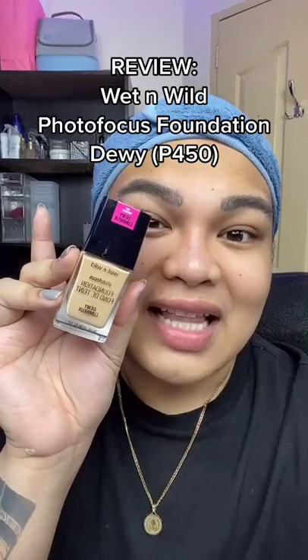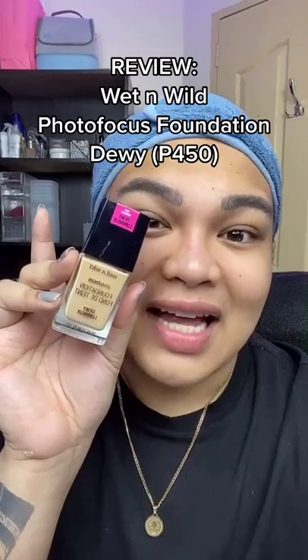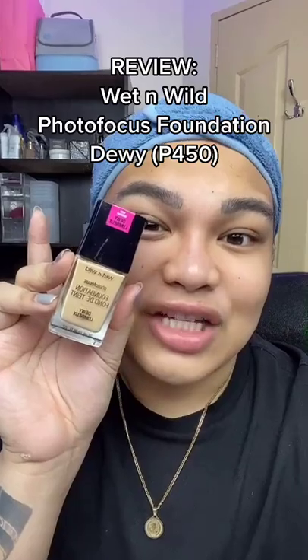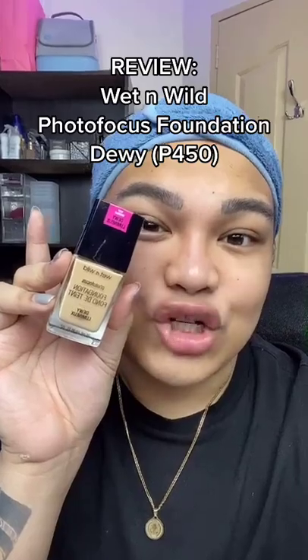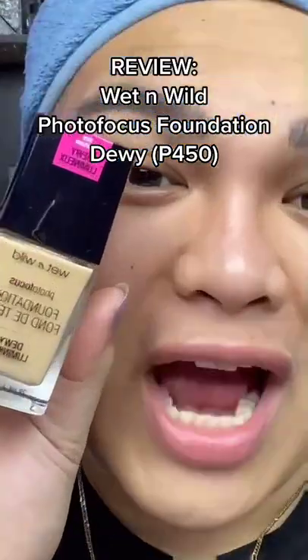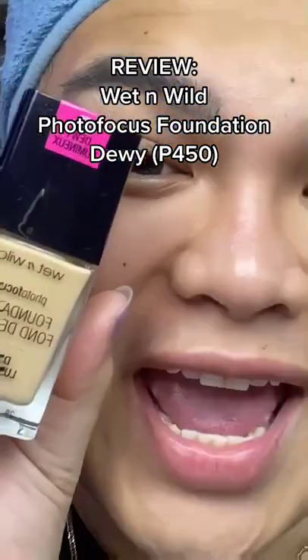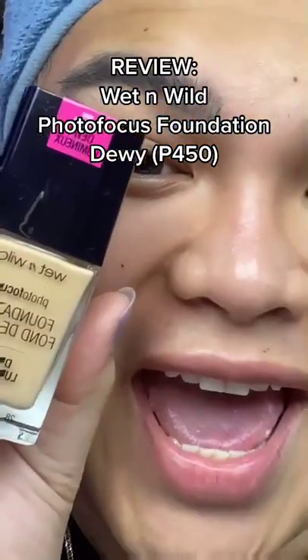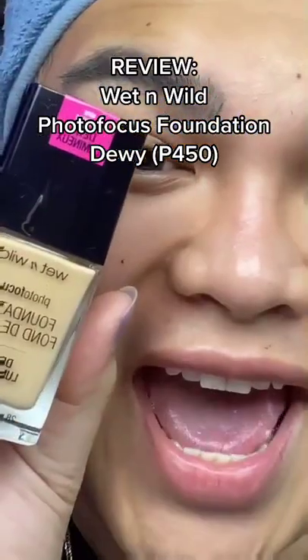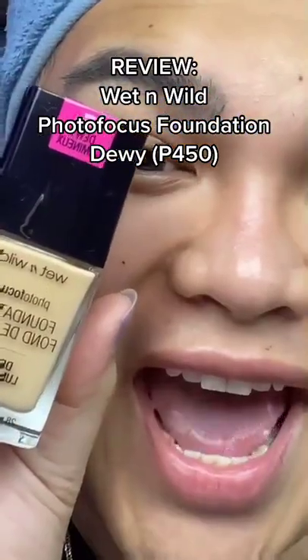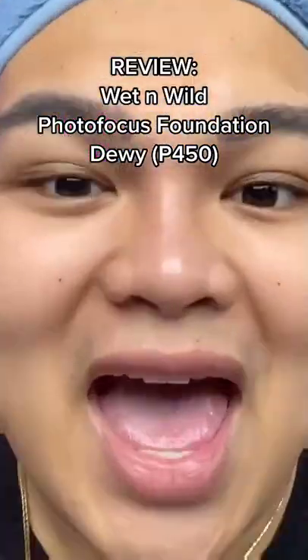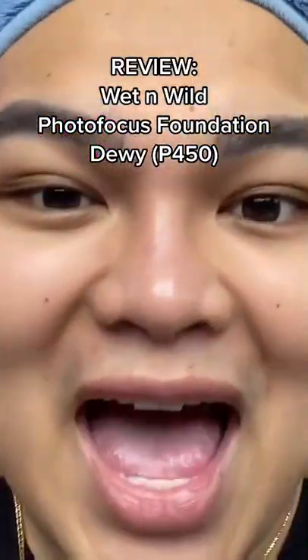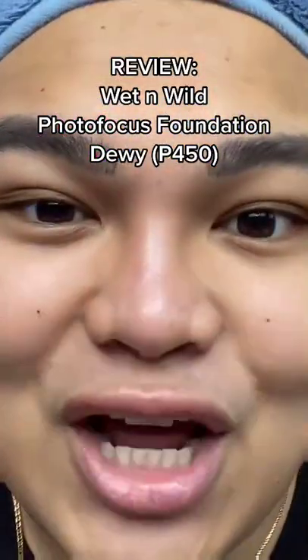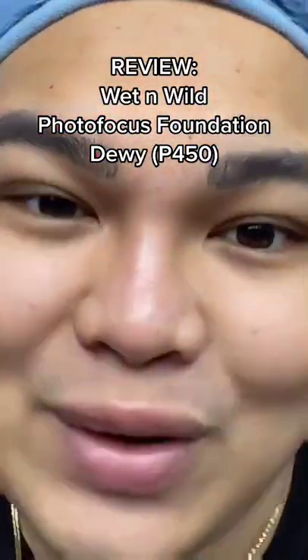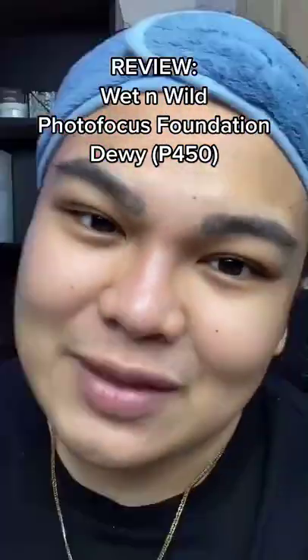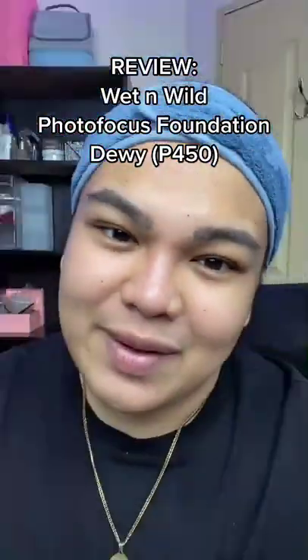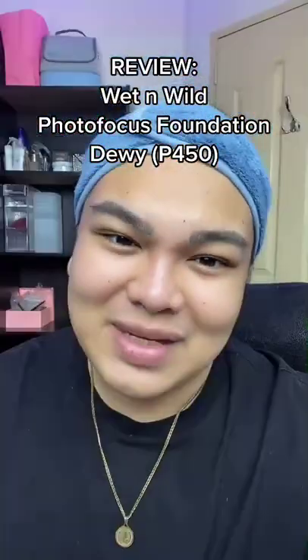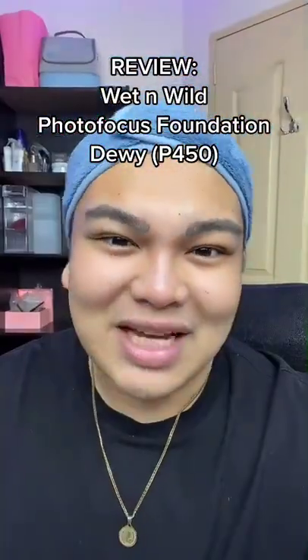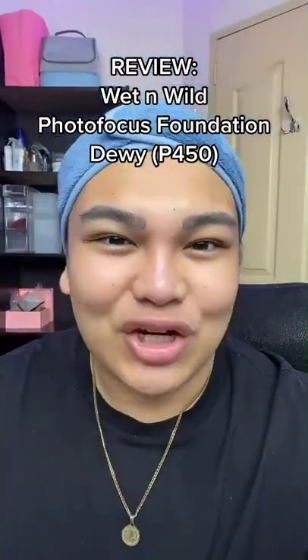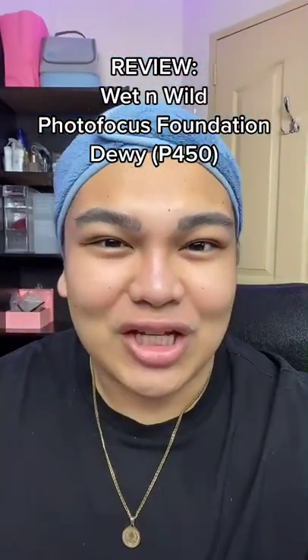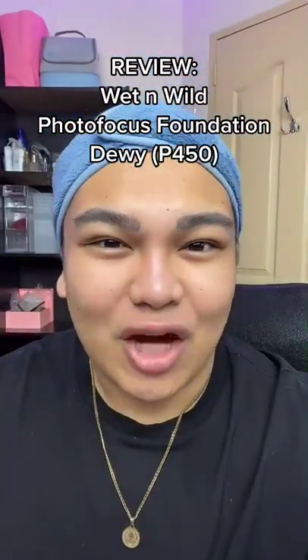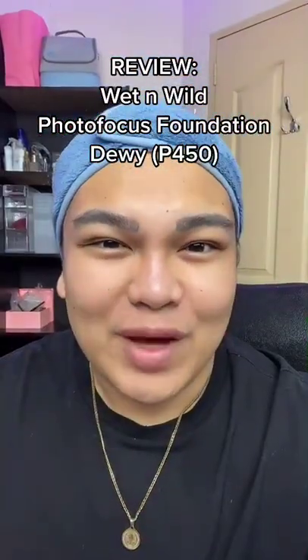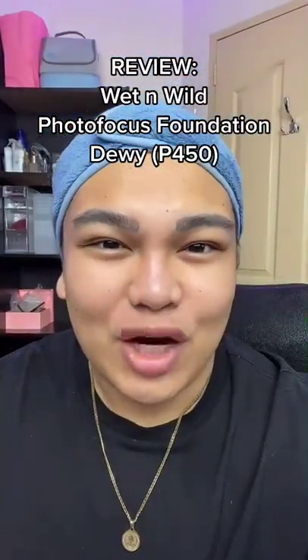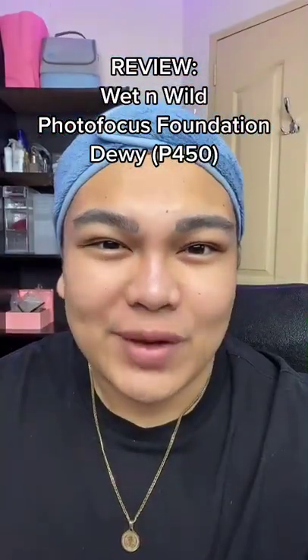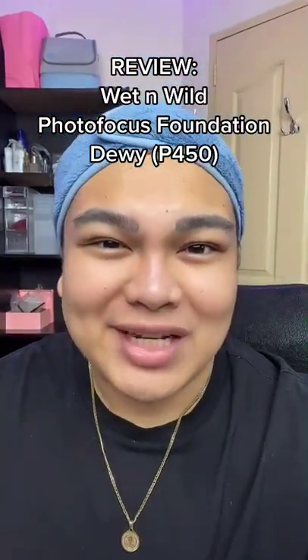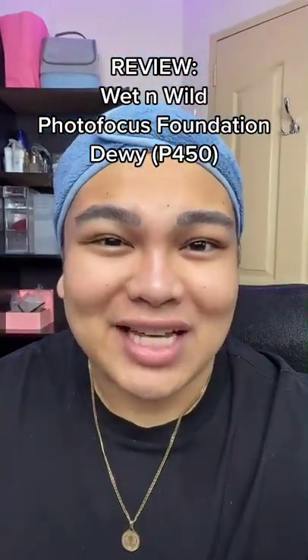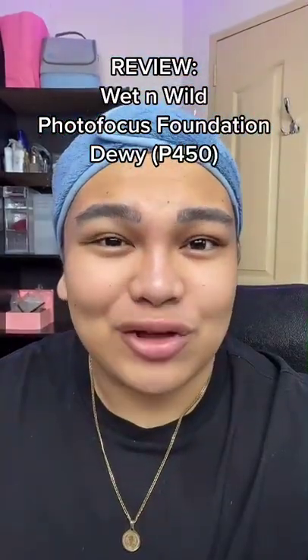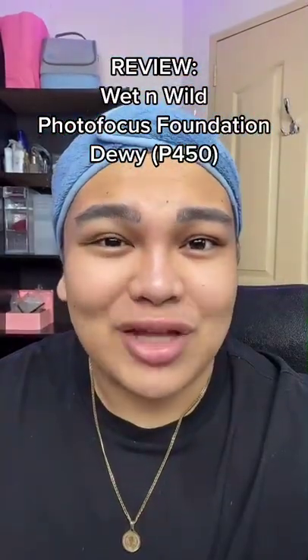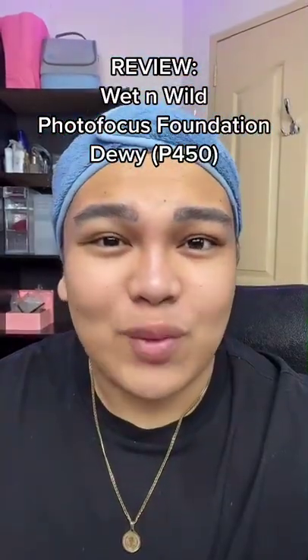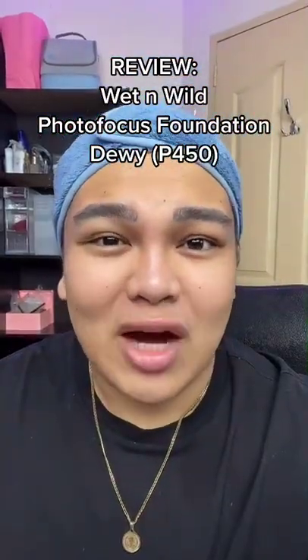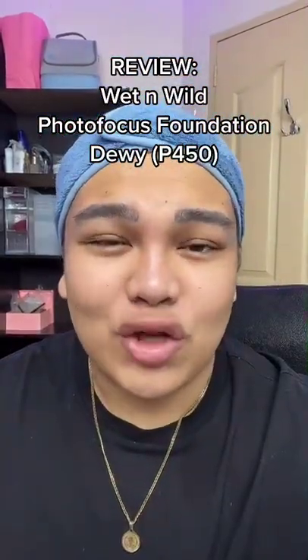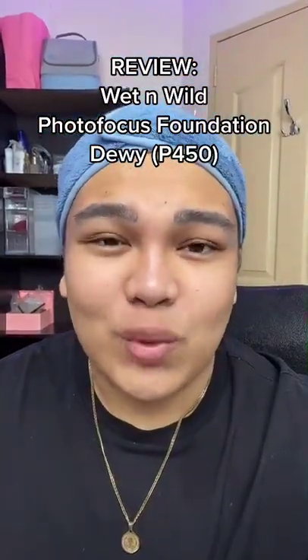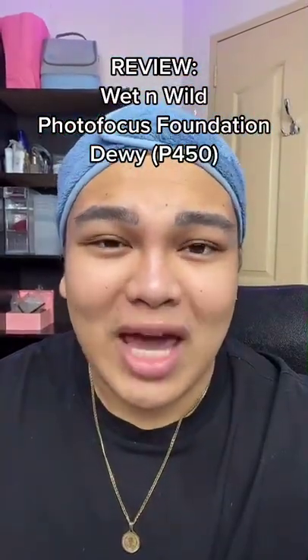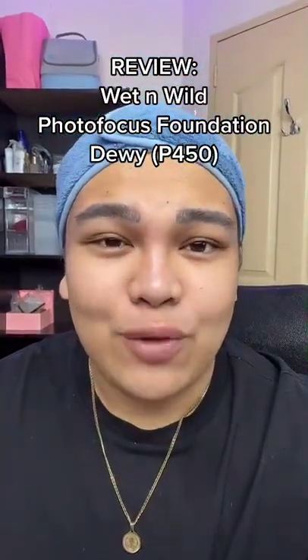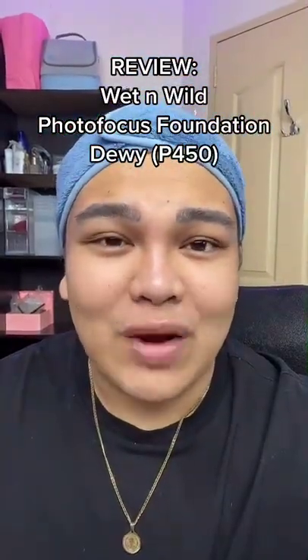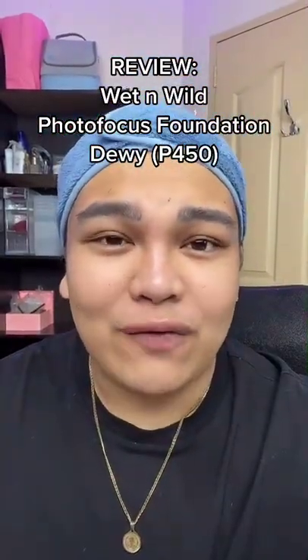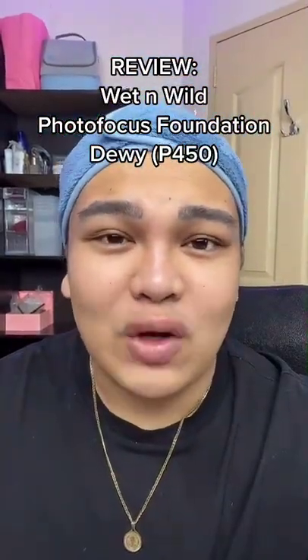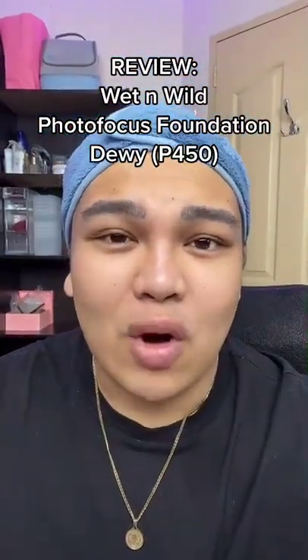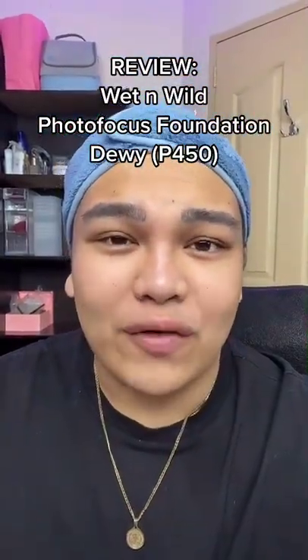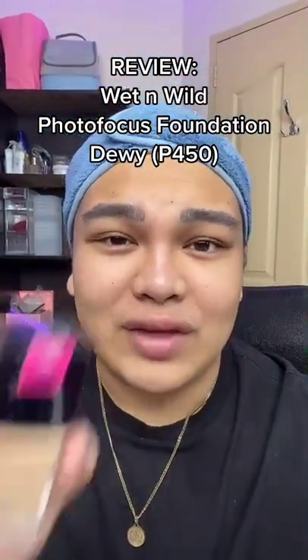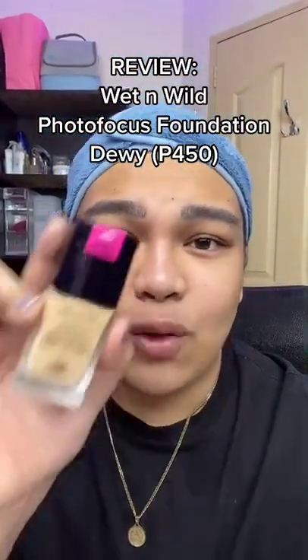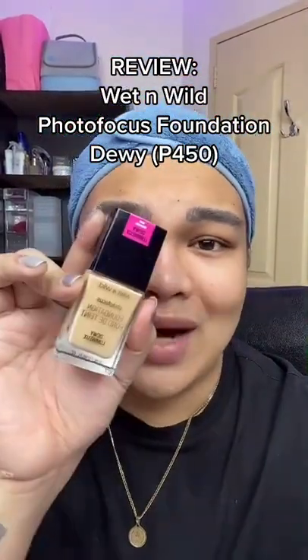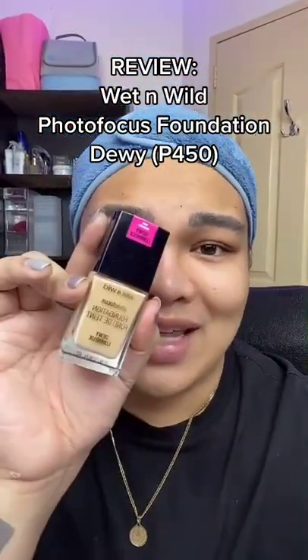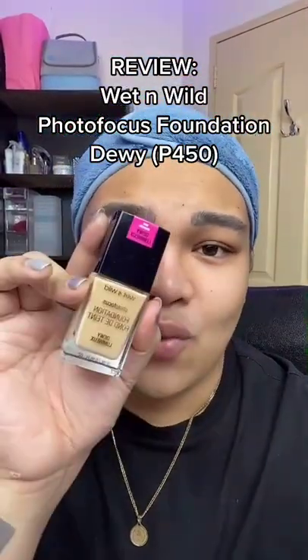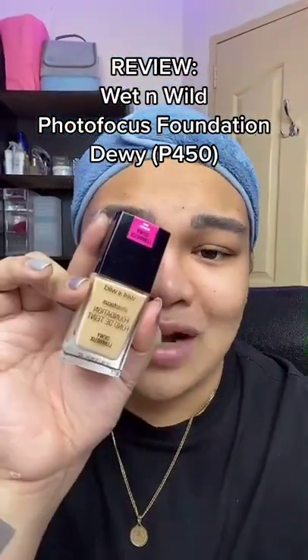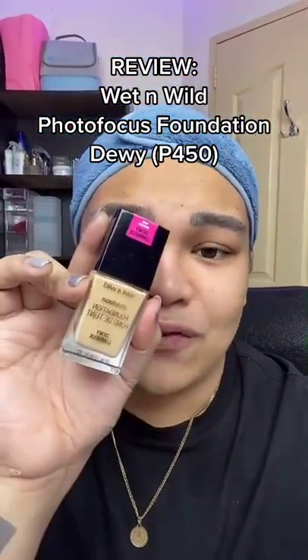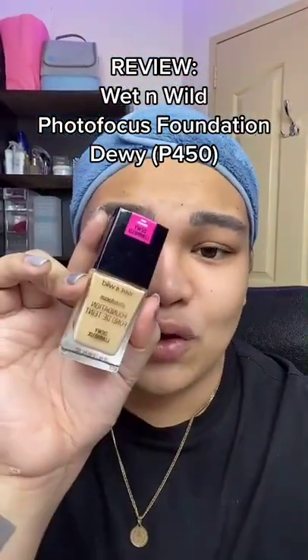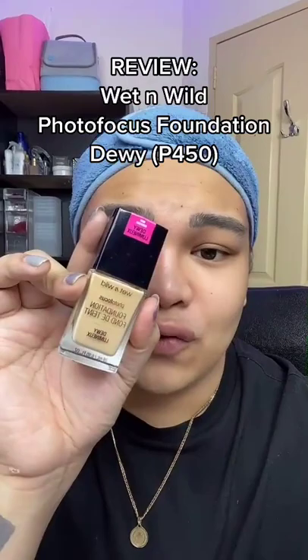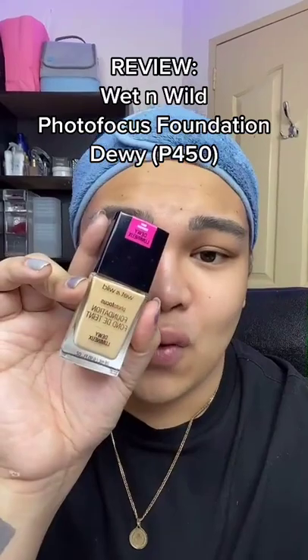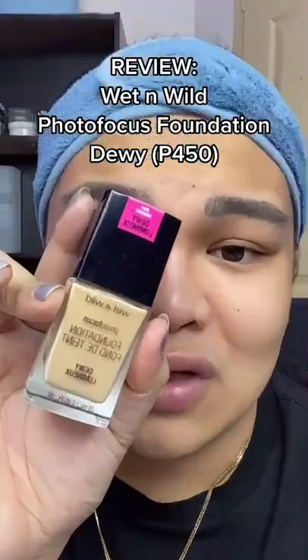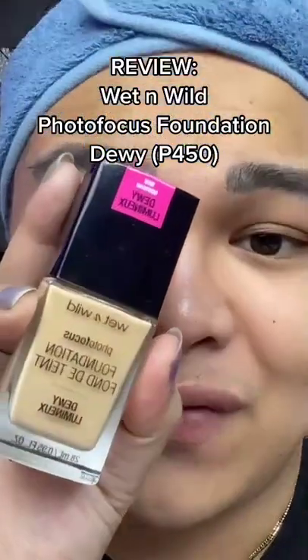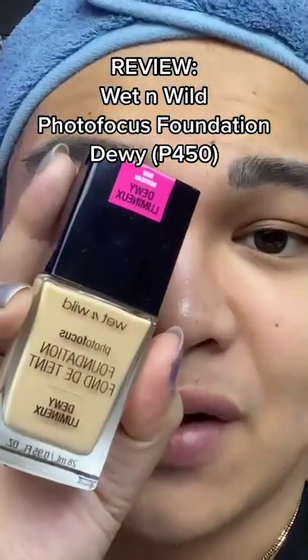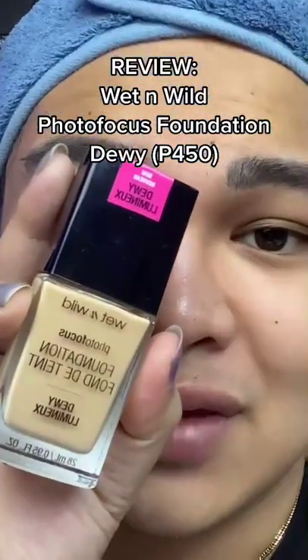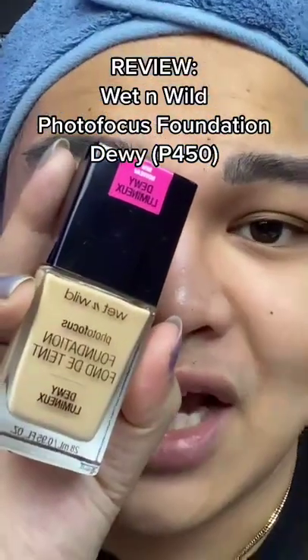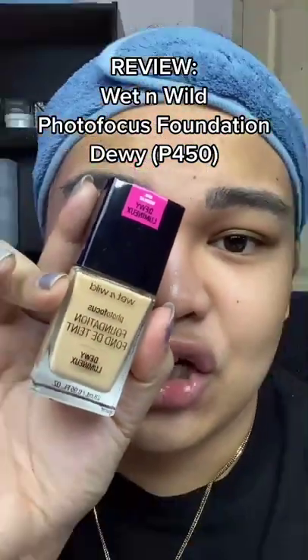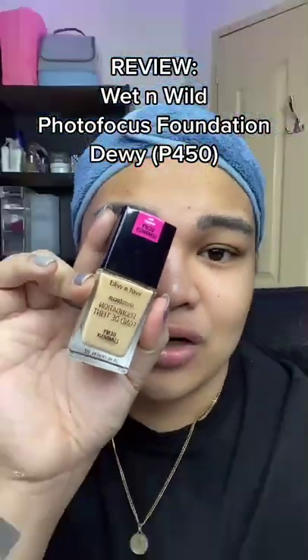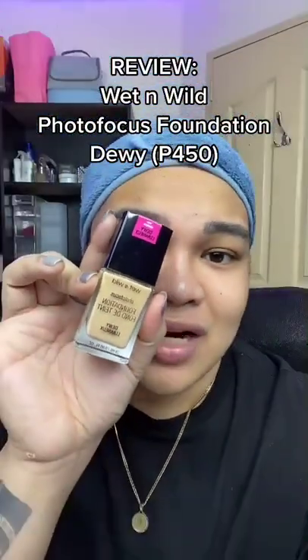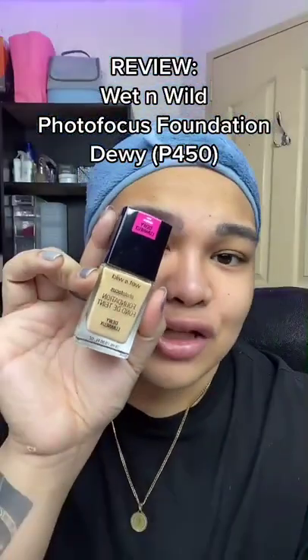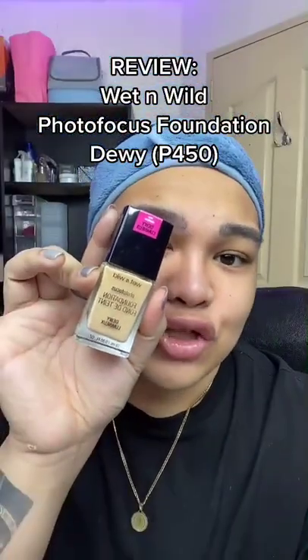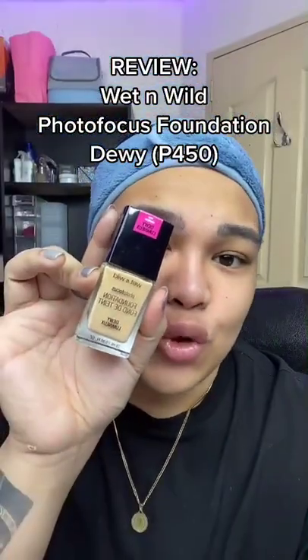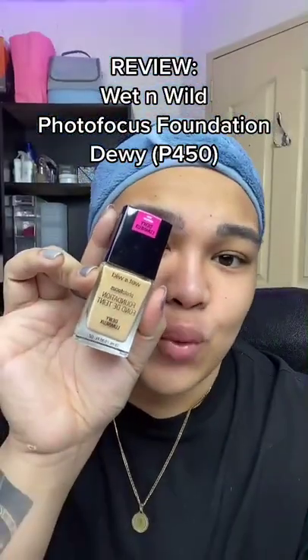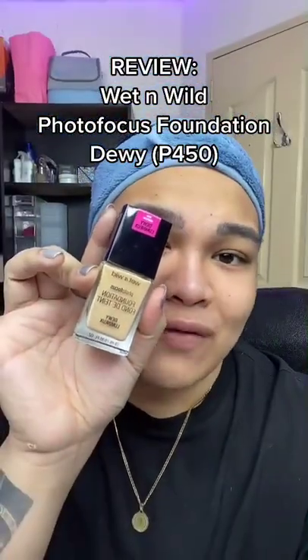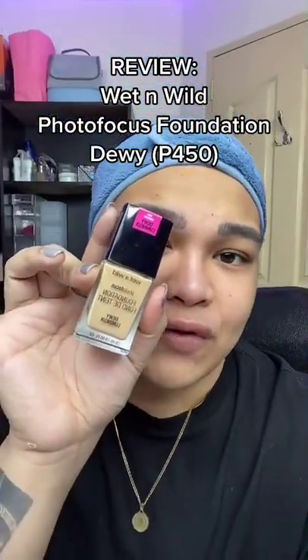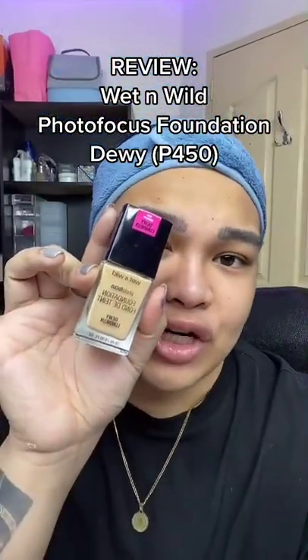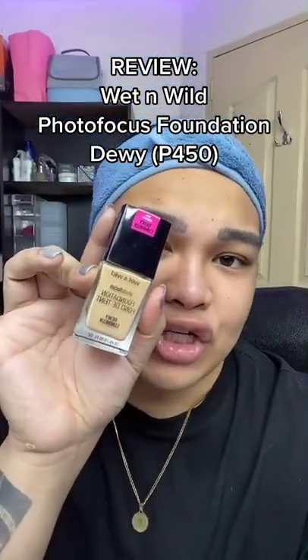Let's try it! Hello, it's me, Miss Dikia, TikTok Makeupers, and today we are doing a review of the Wet n Wild Photo Focus Foundation Dewy Version.